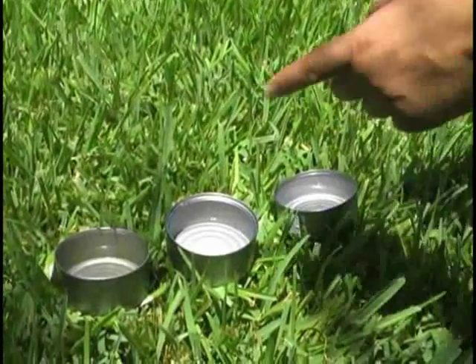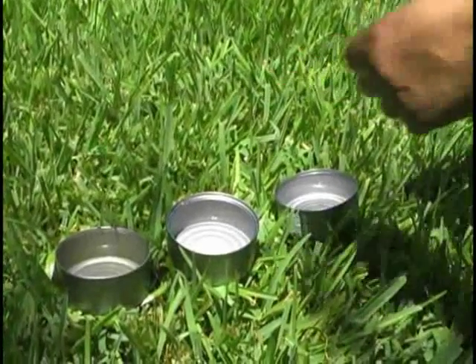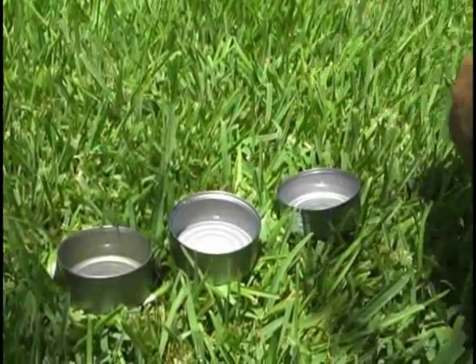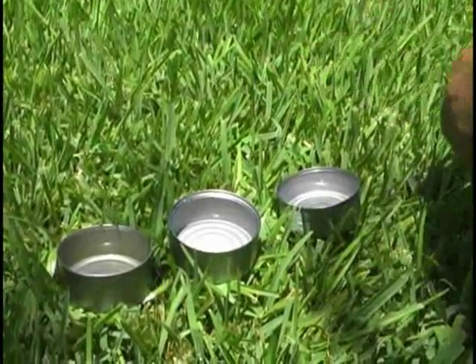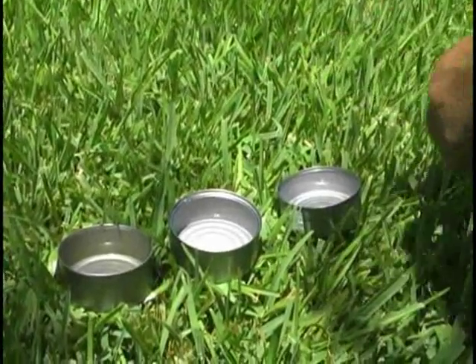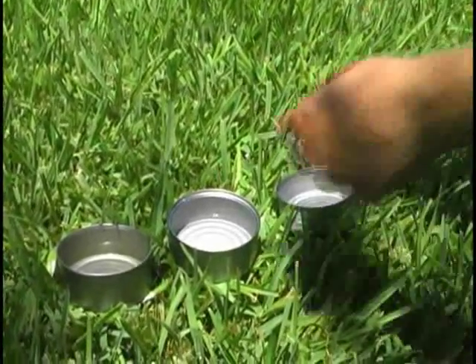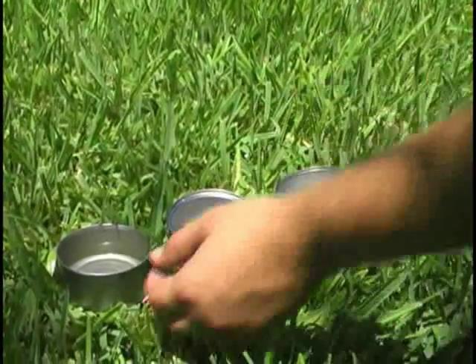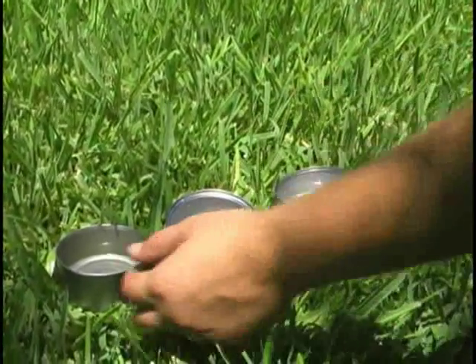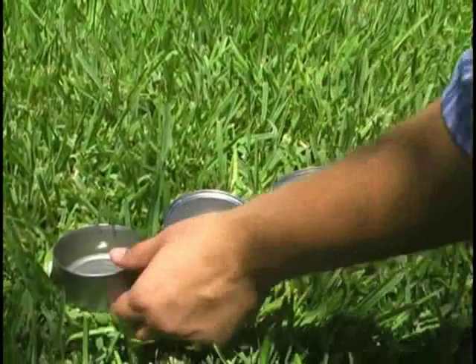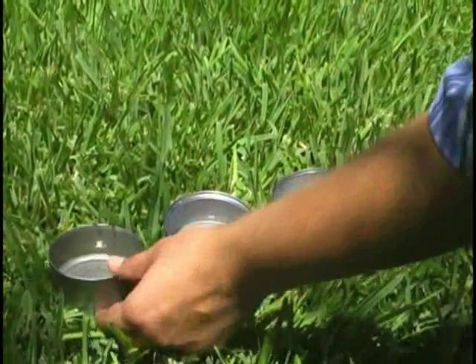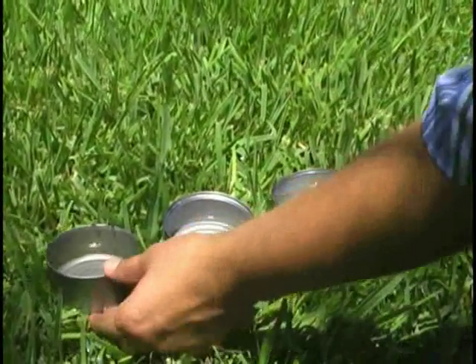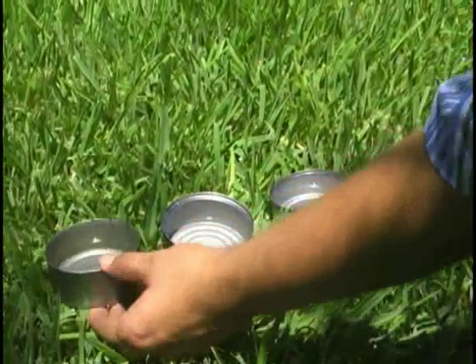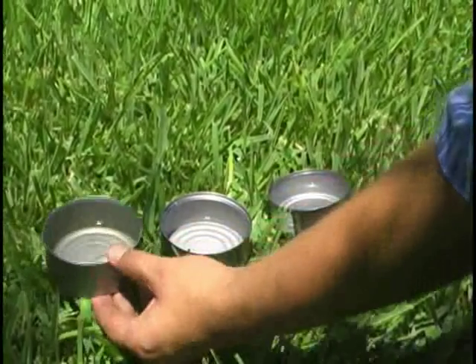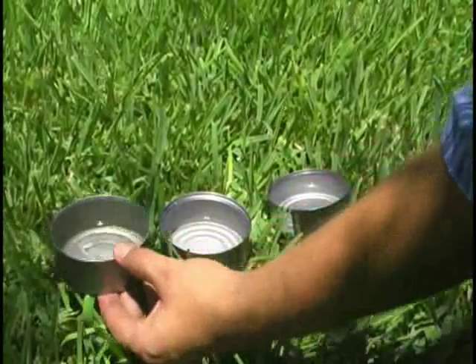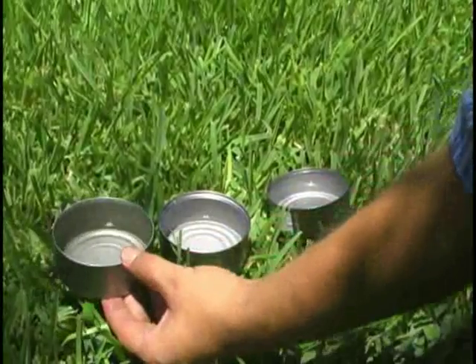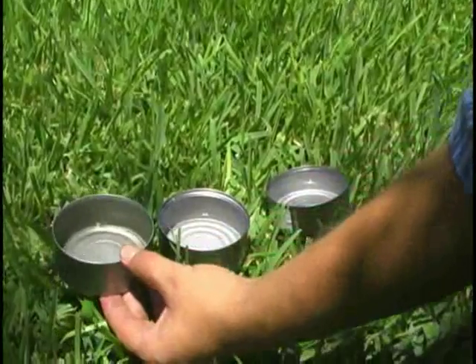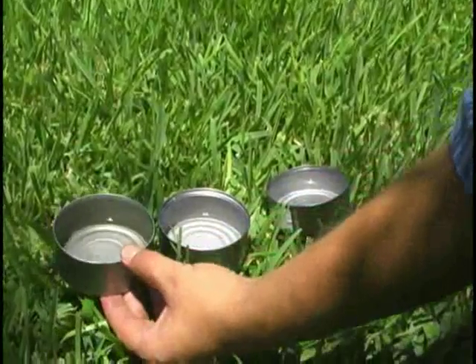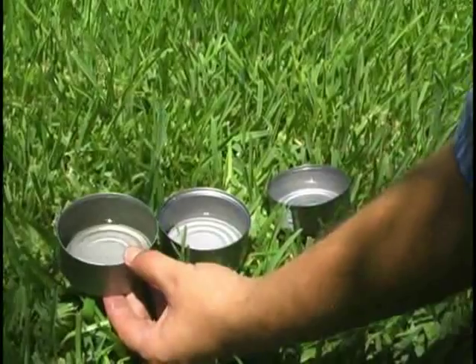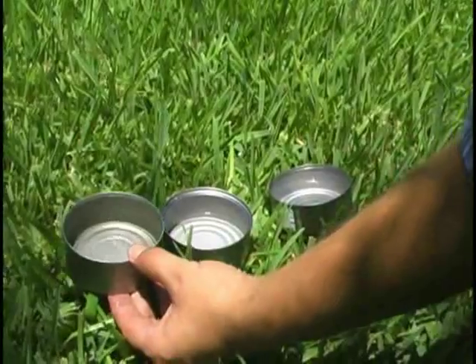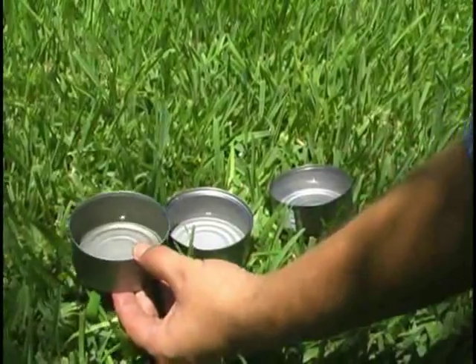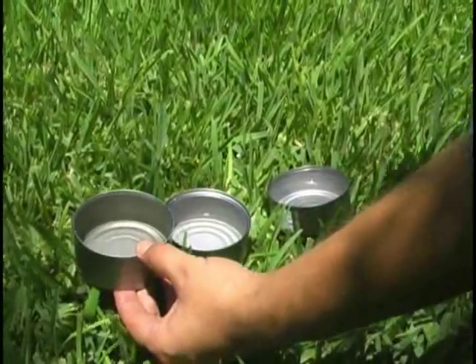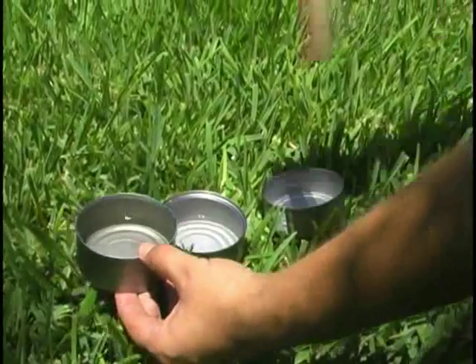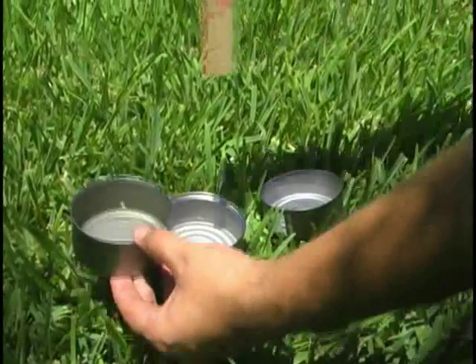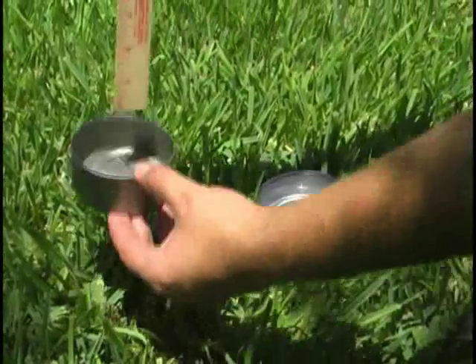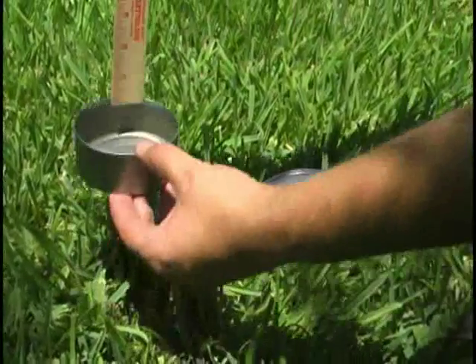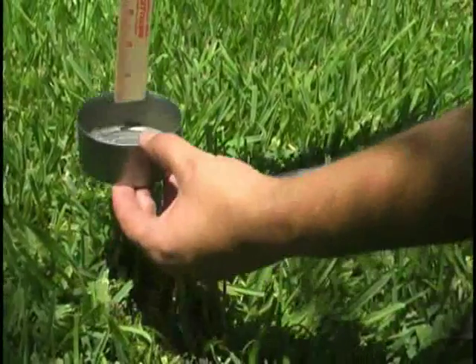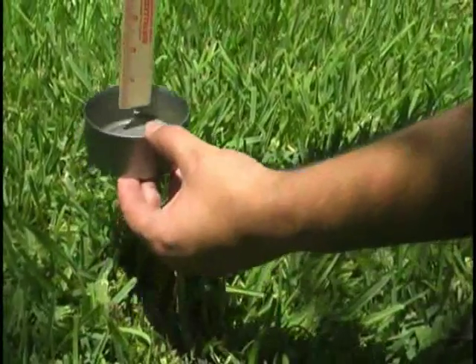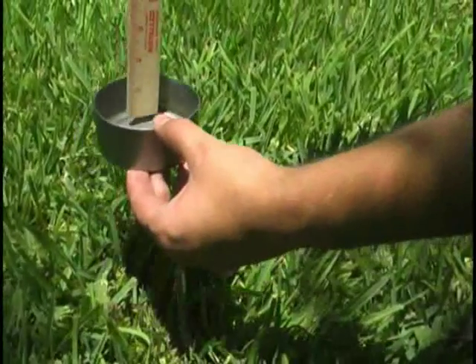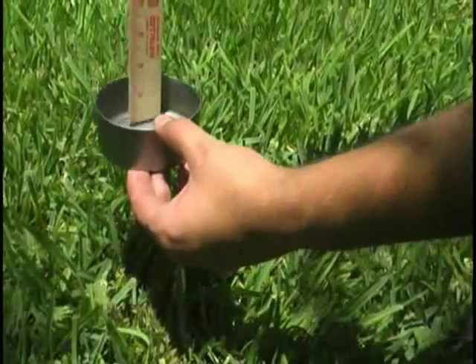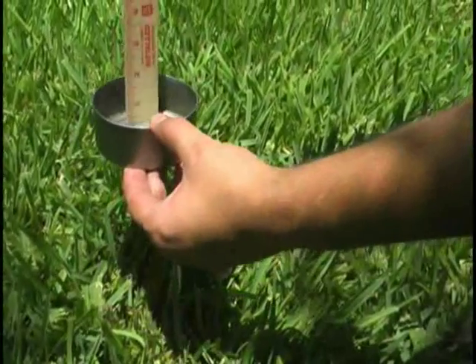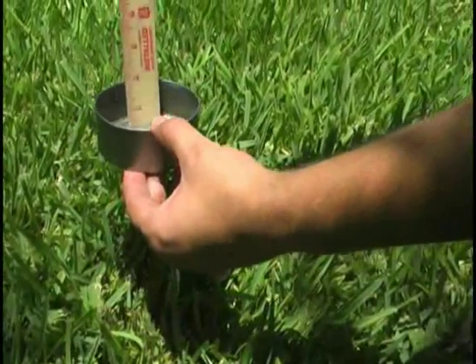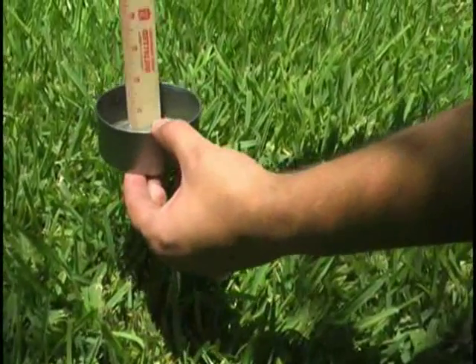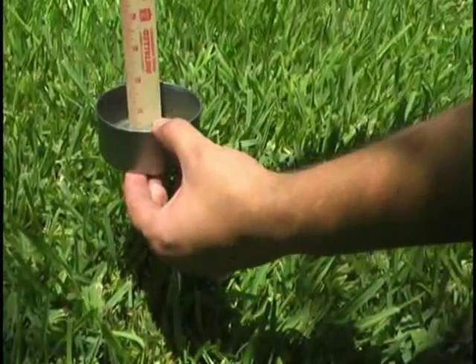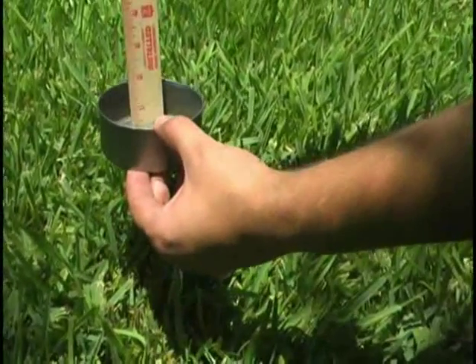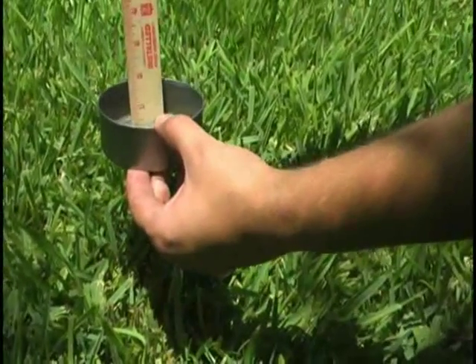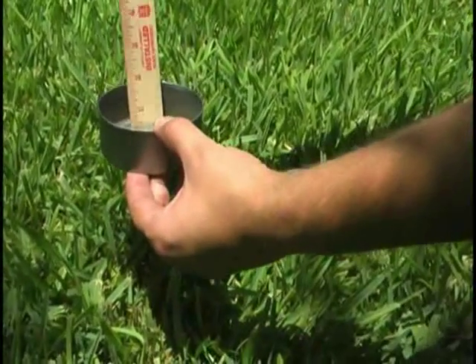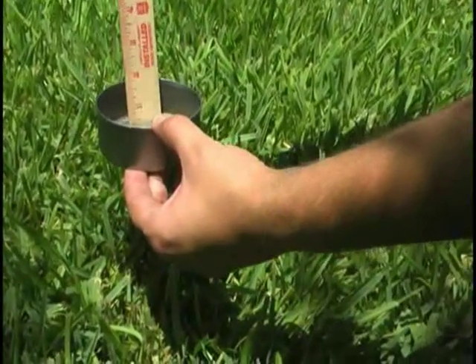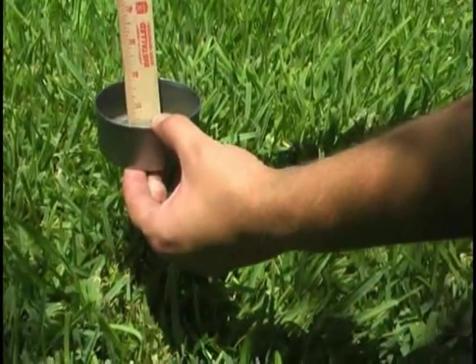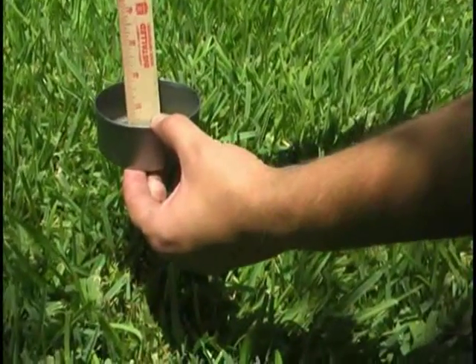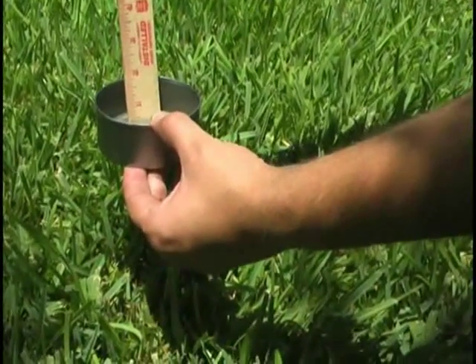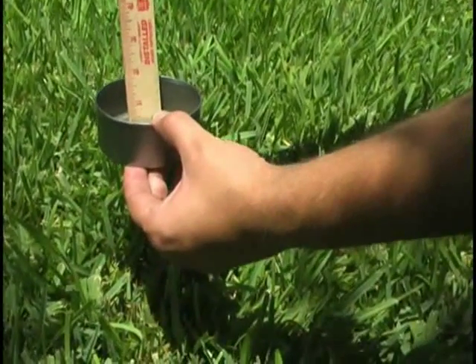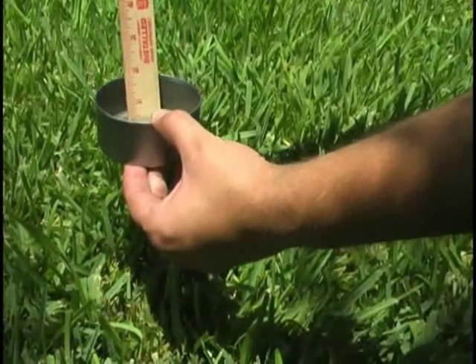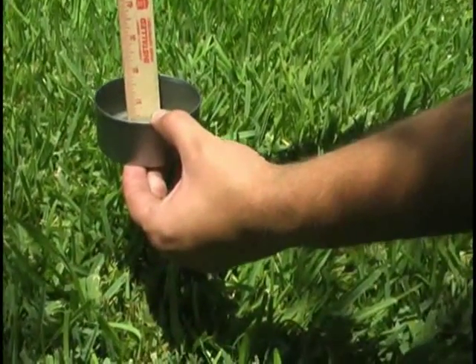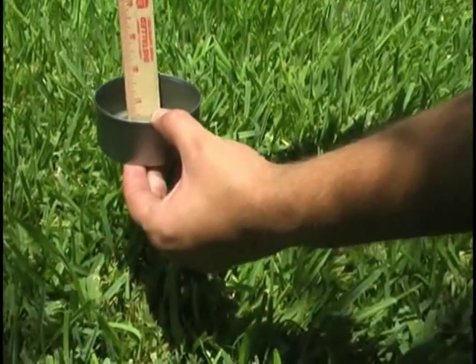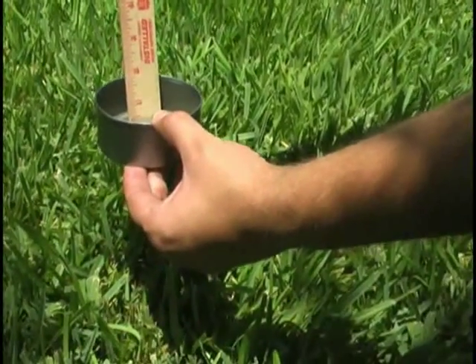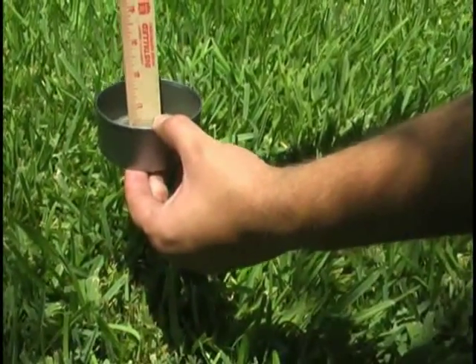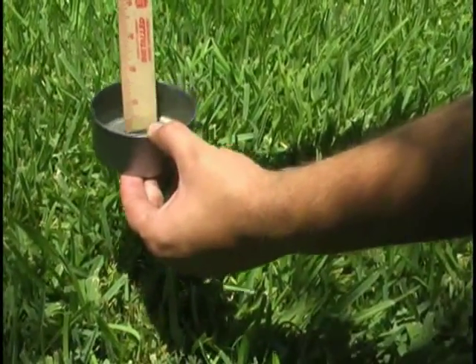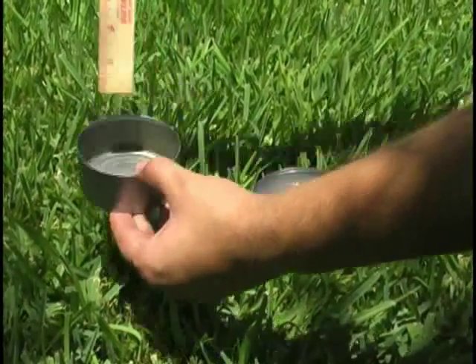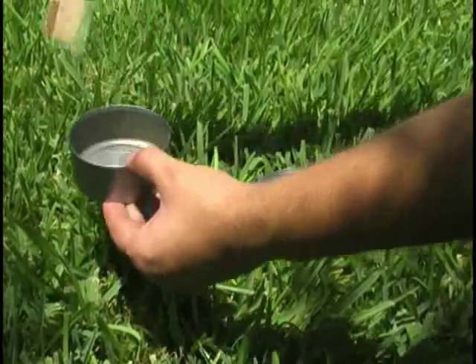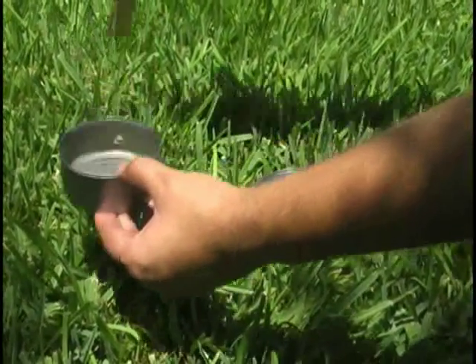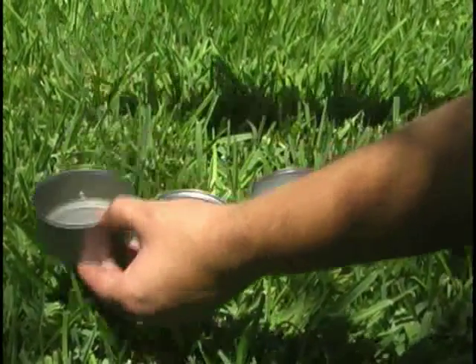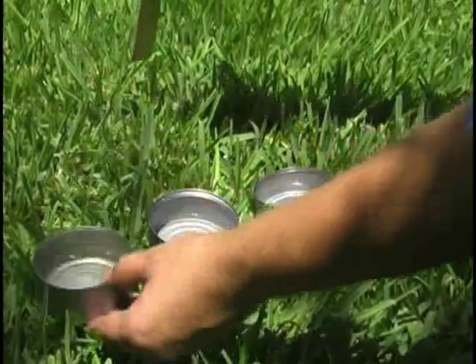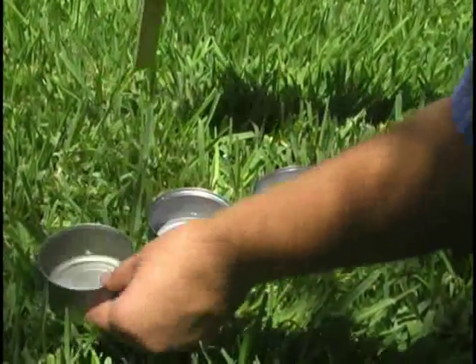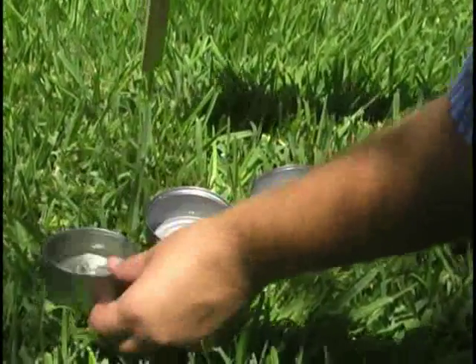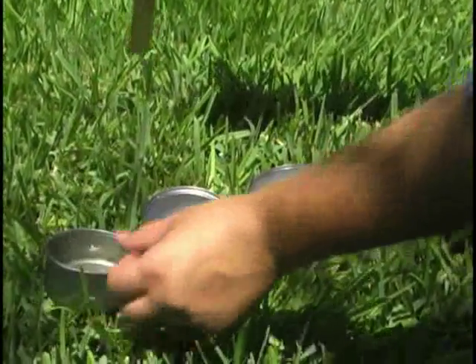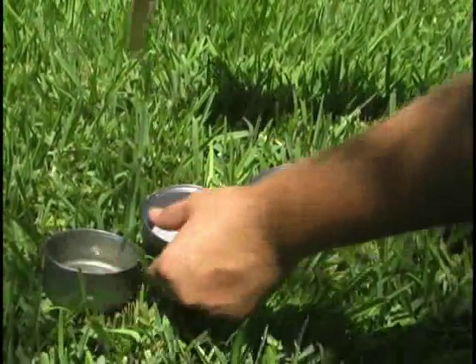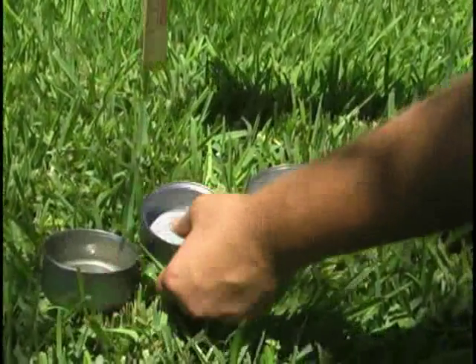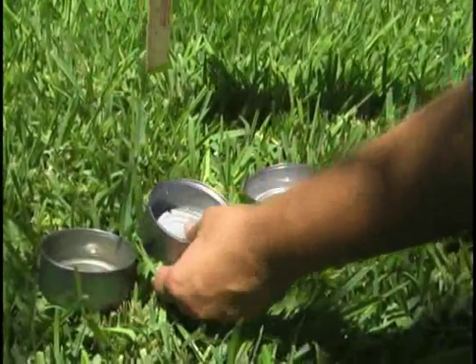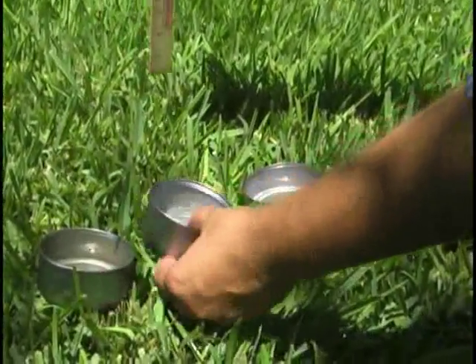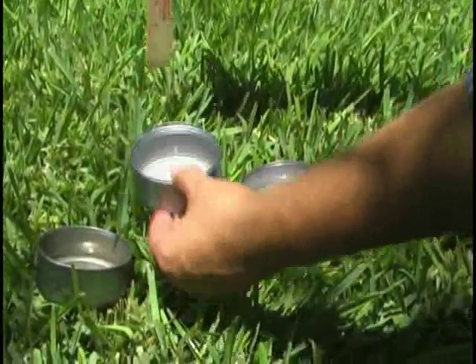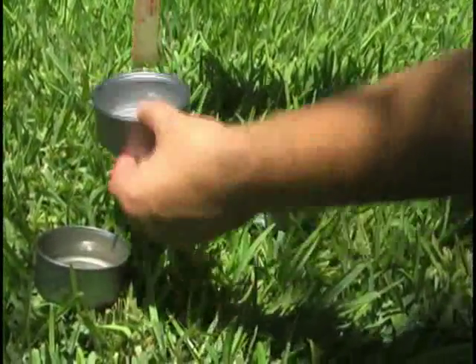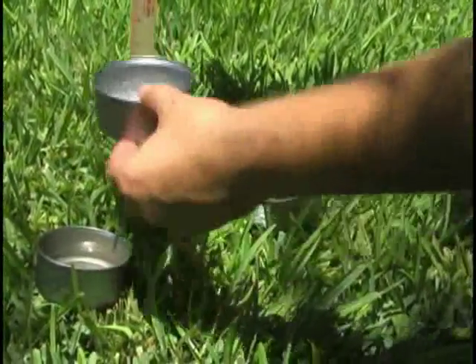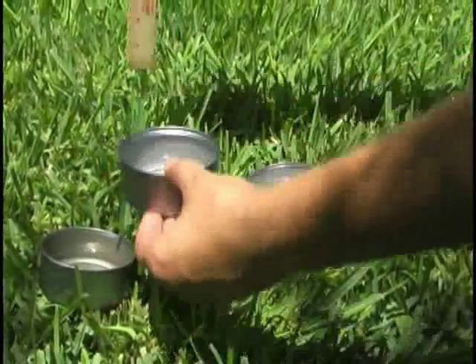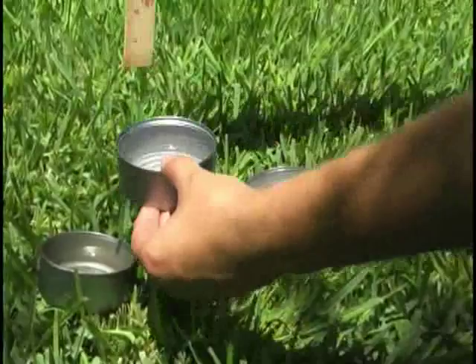Step 3. At the end of 30 minutes, use the ruler to measure and record the amount of water in each can.